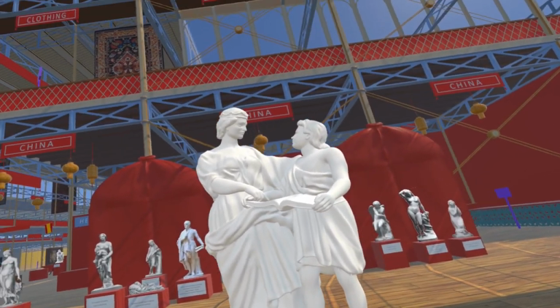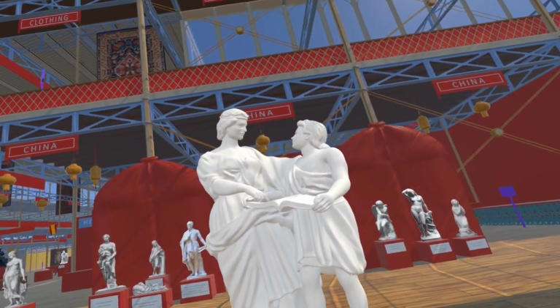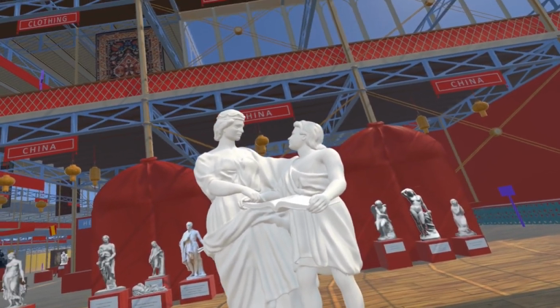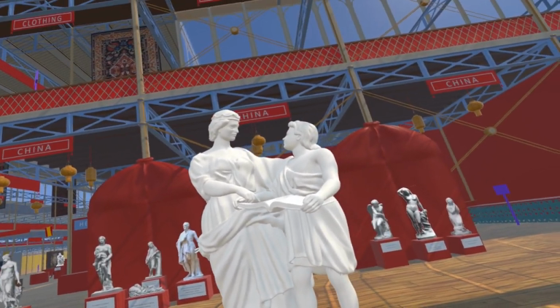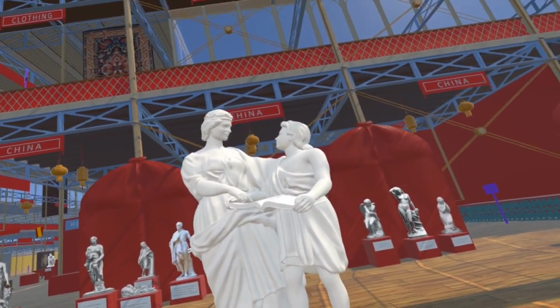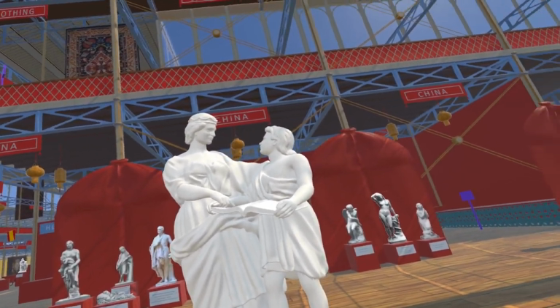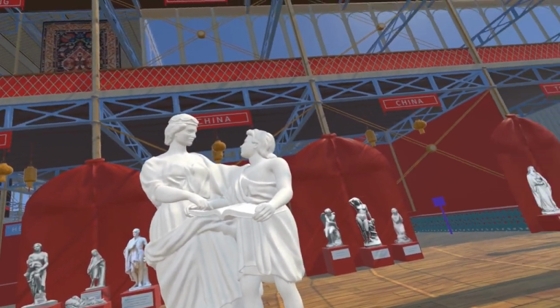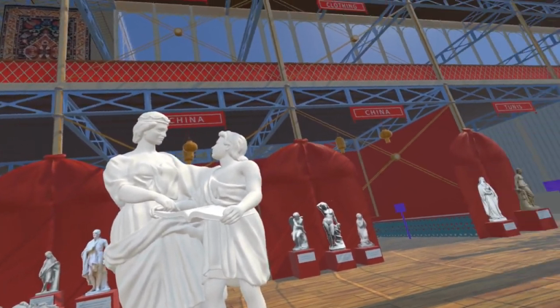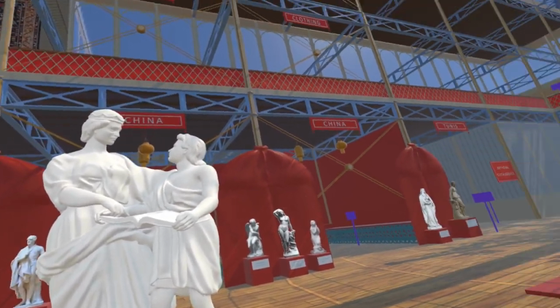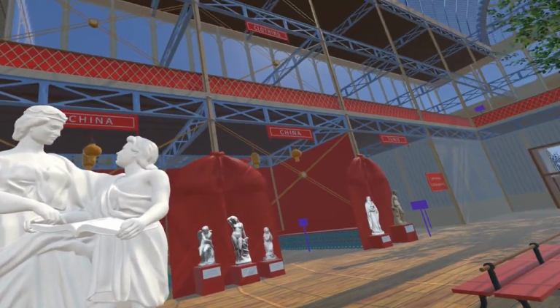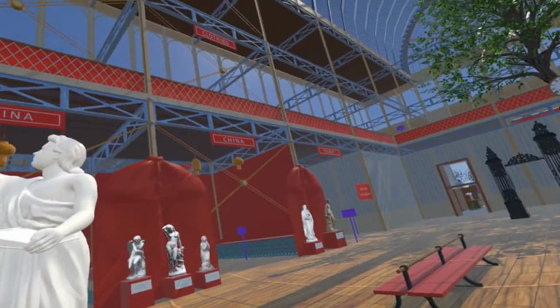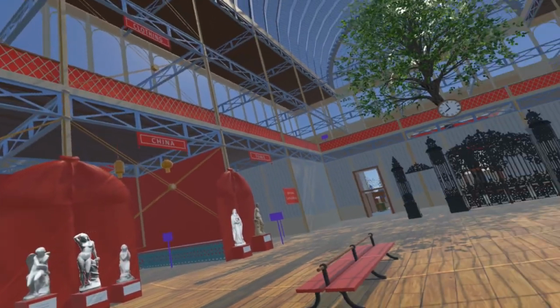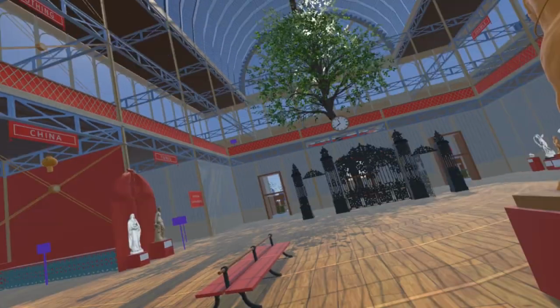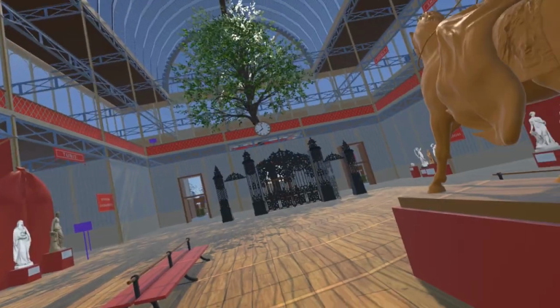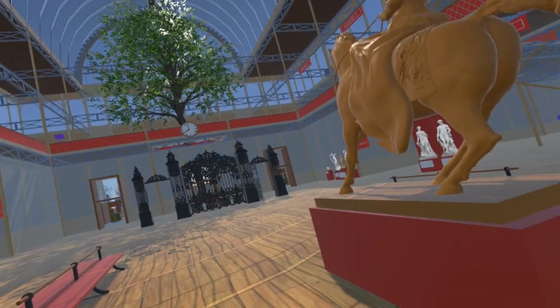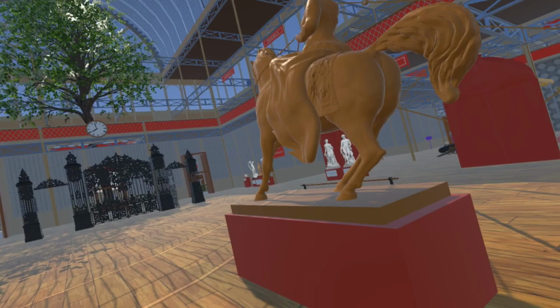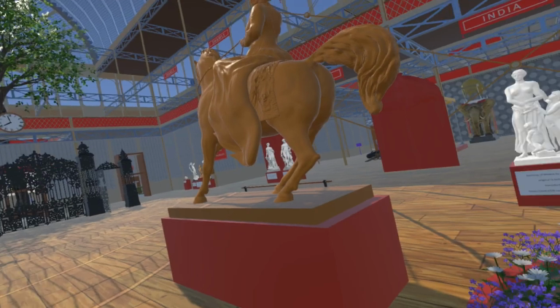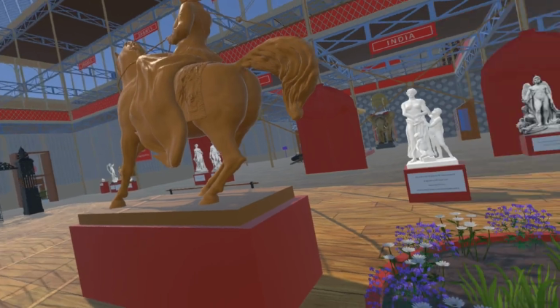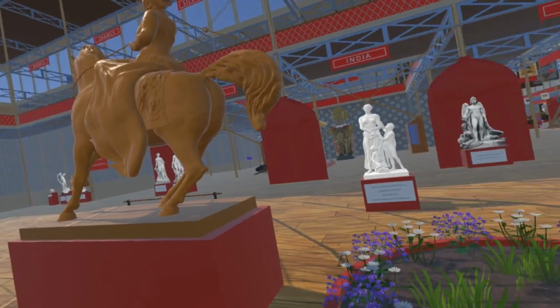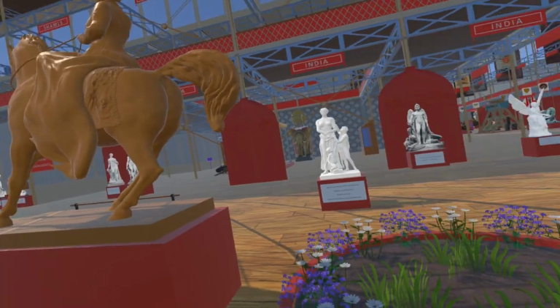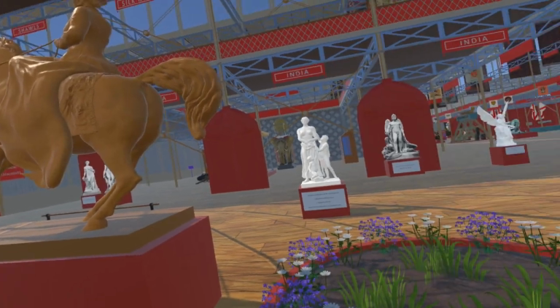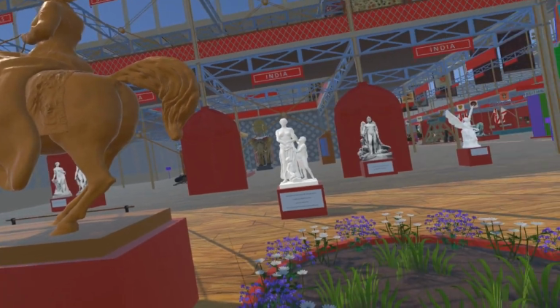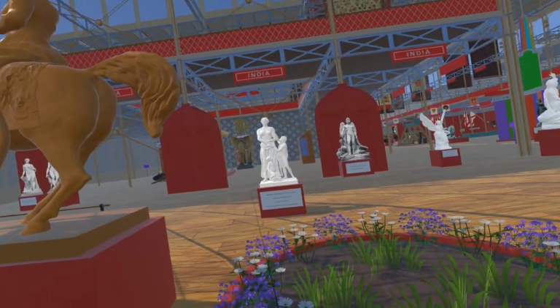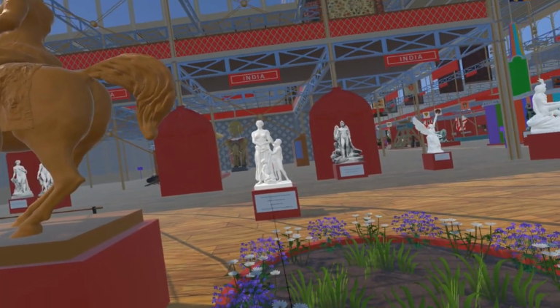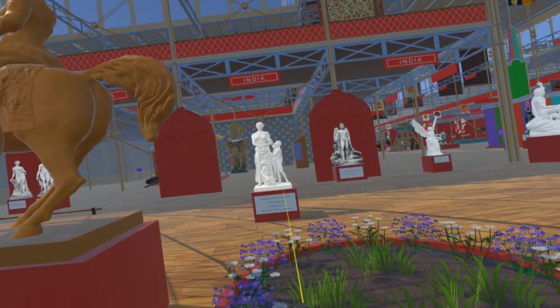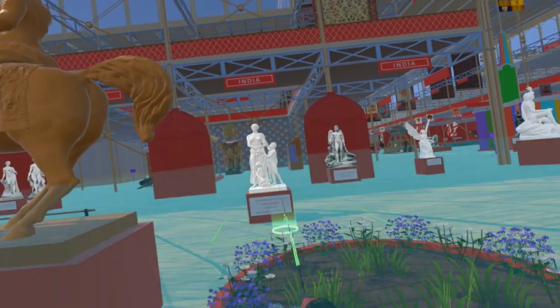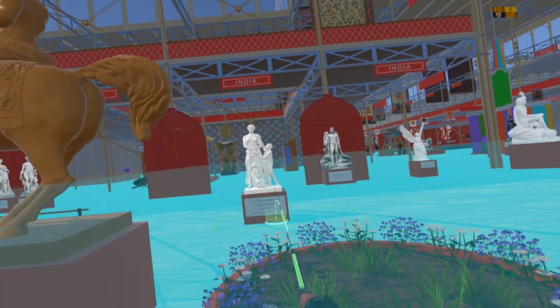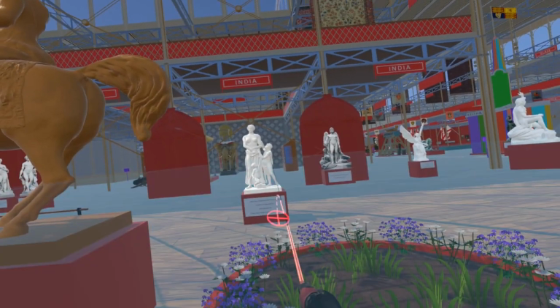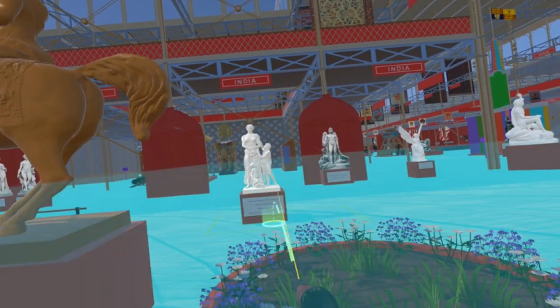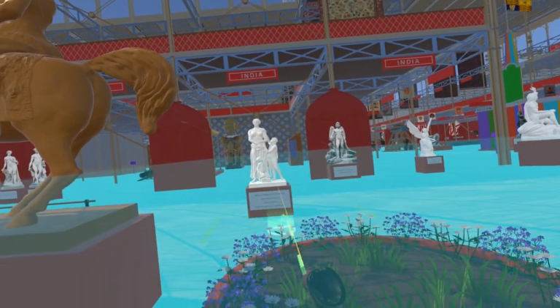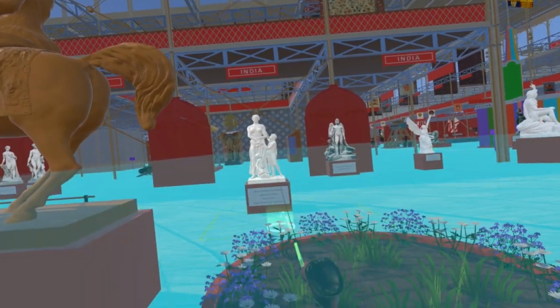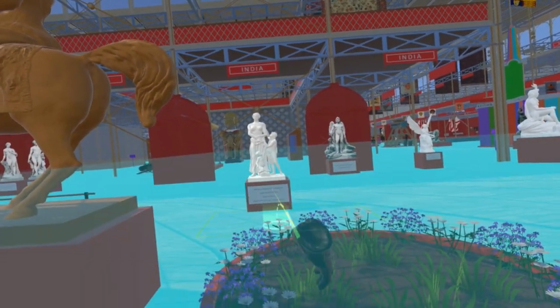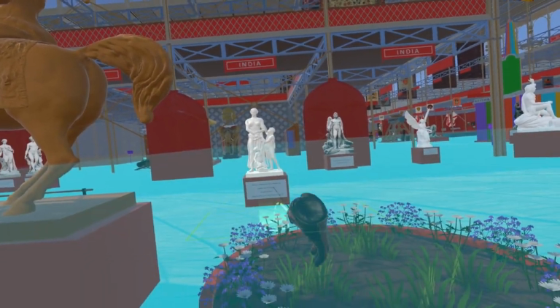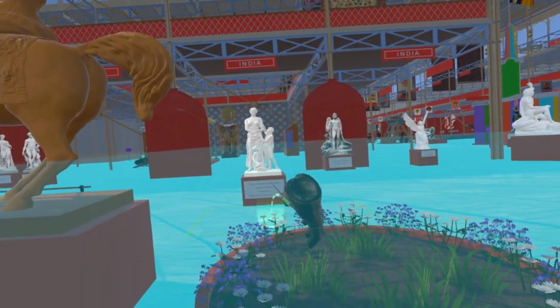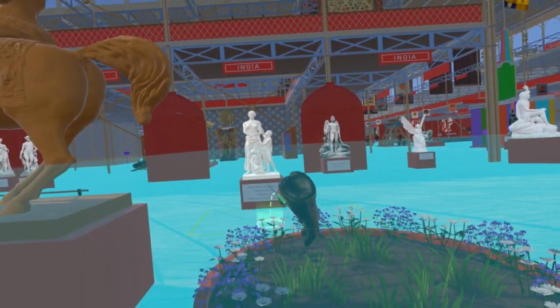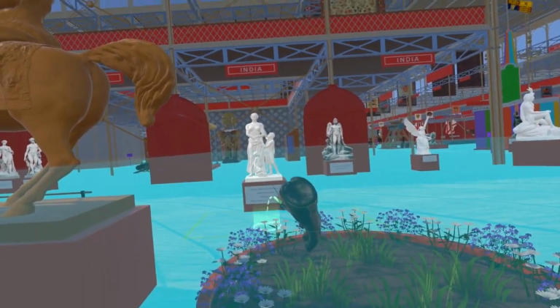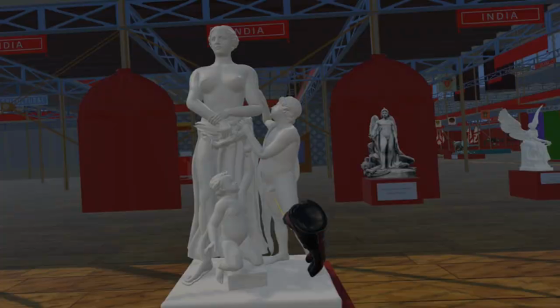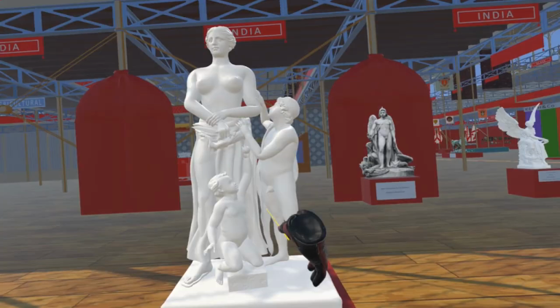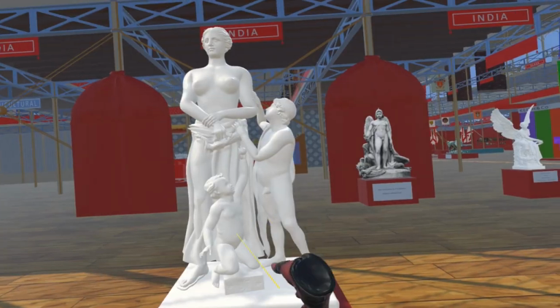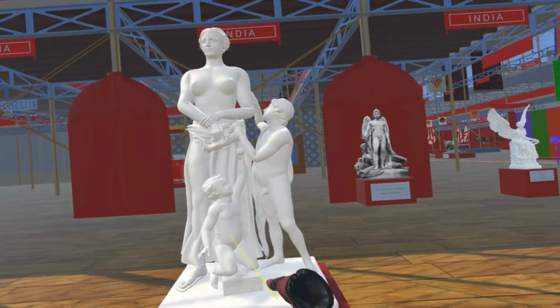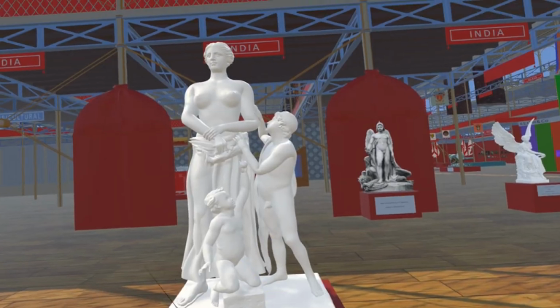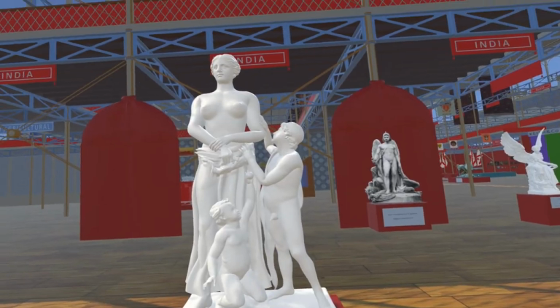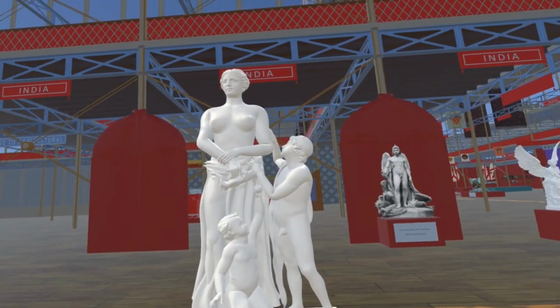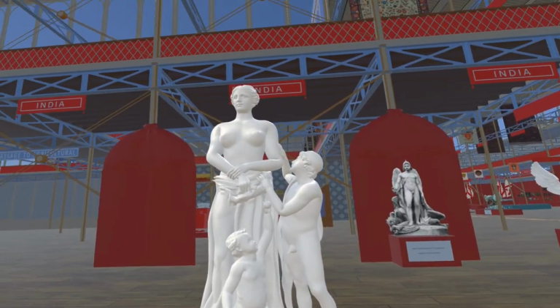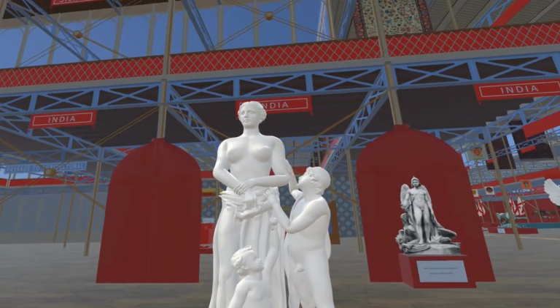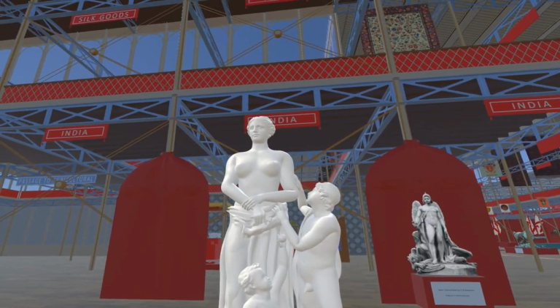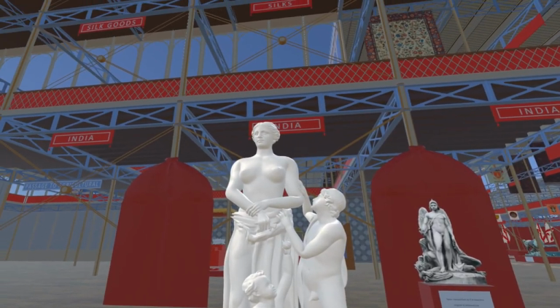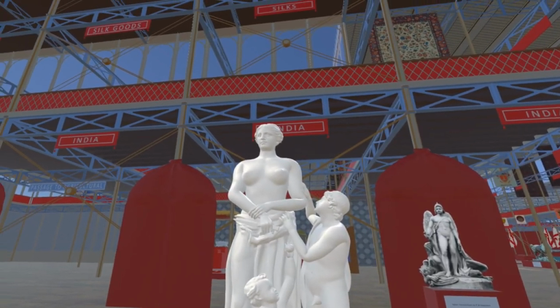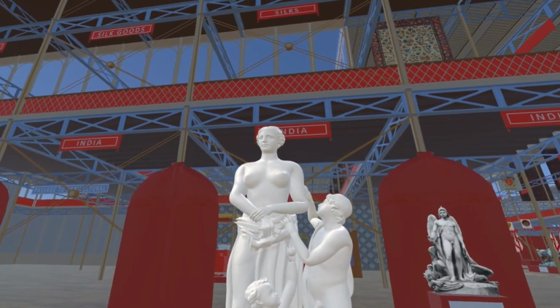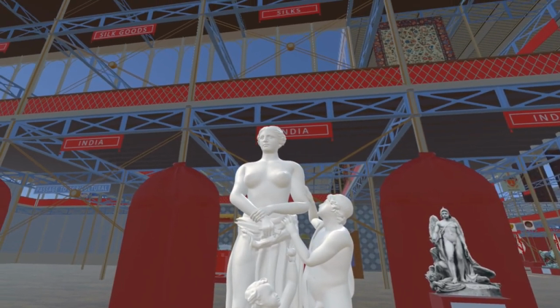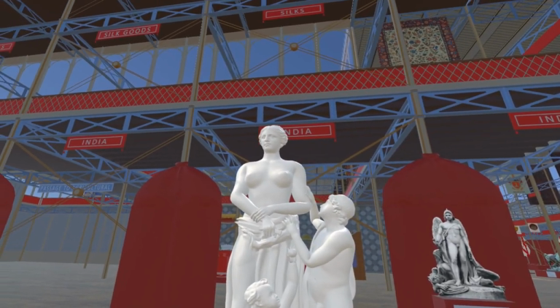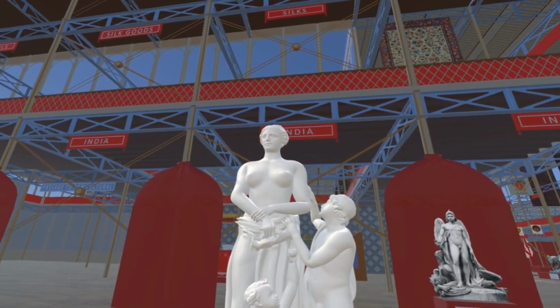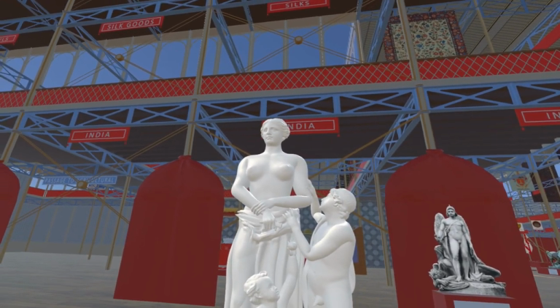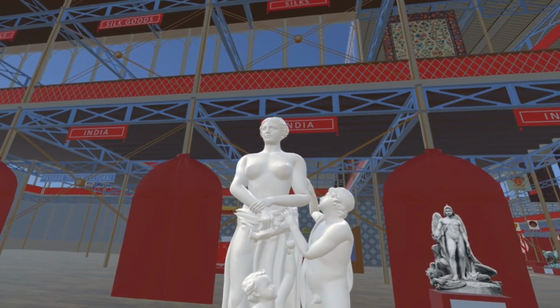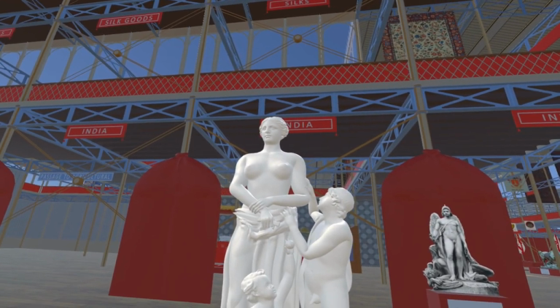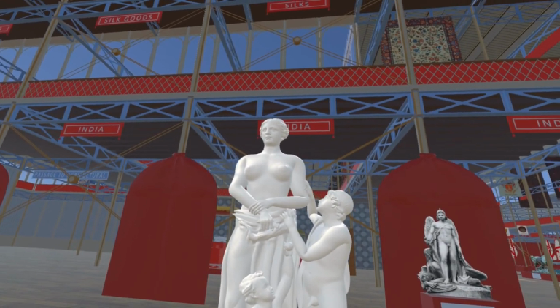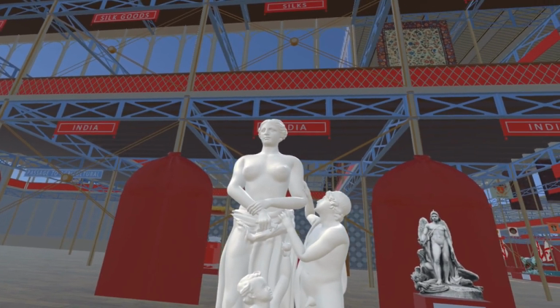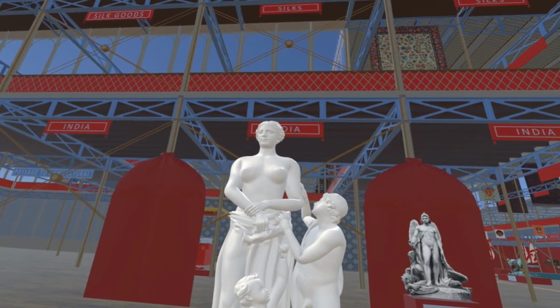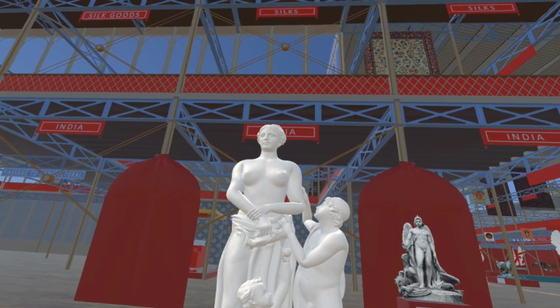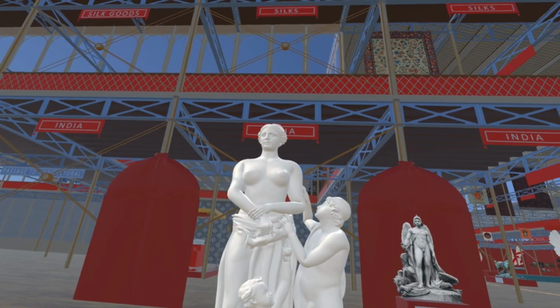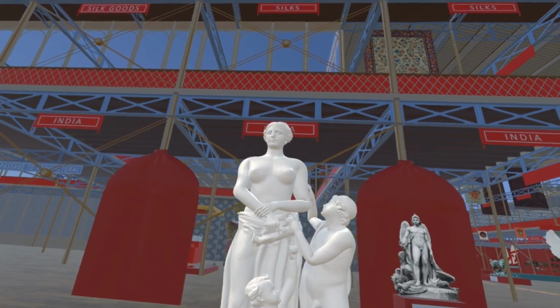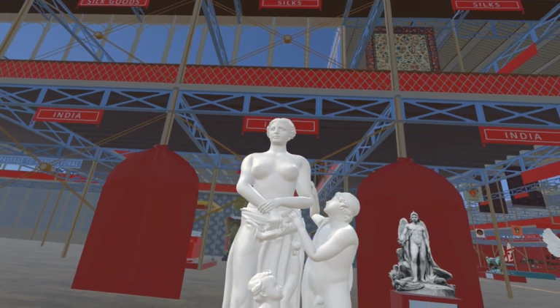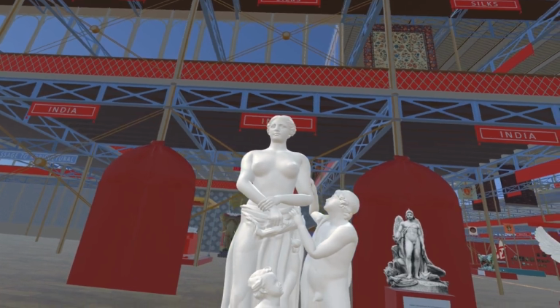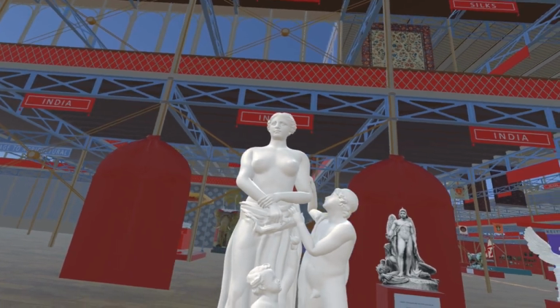This model is by Alberto Bauer. On the west side is Jealousy of Medea, and this model is by Thang Nguyen.